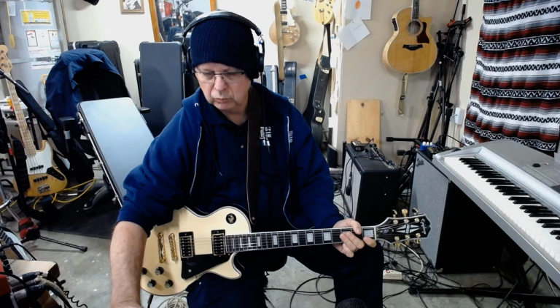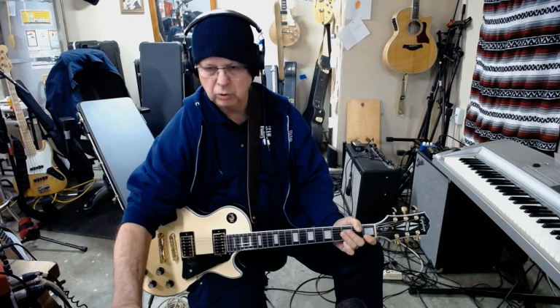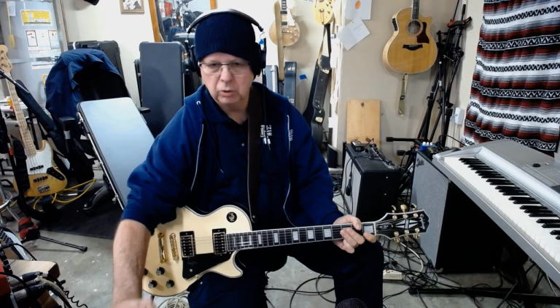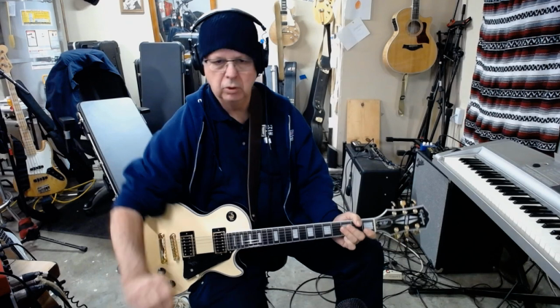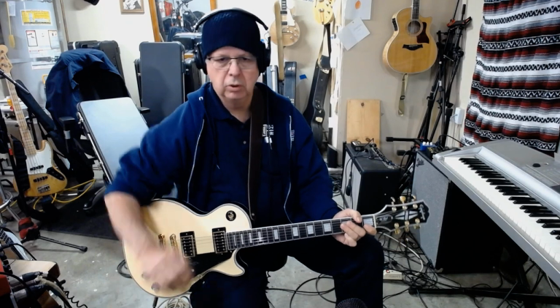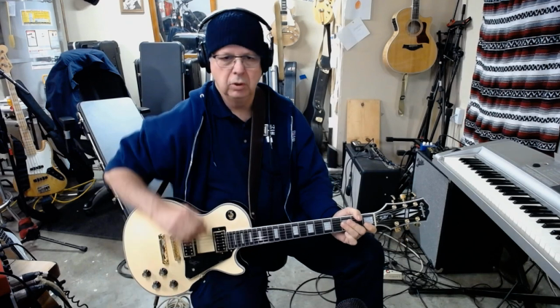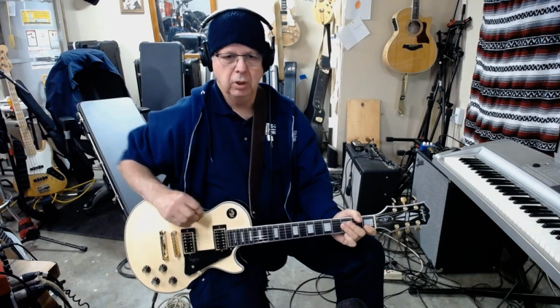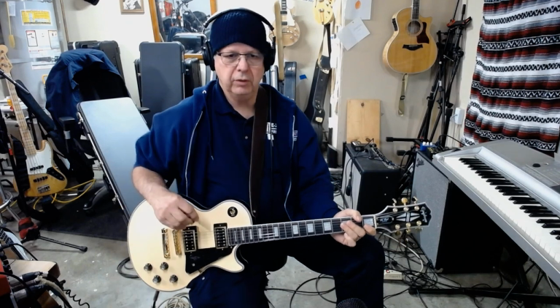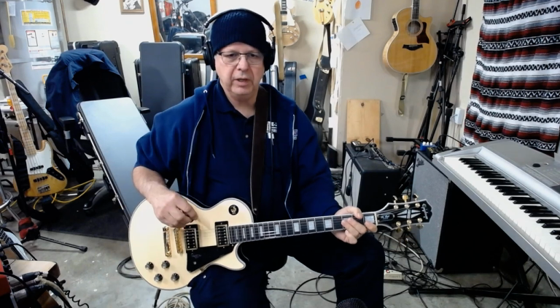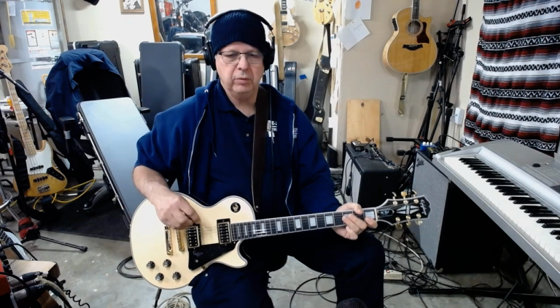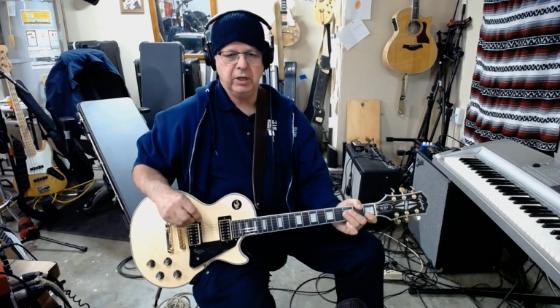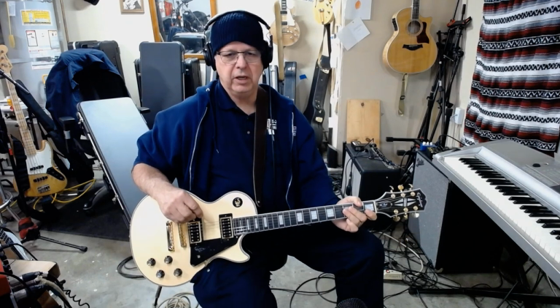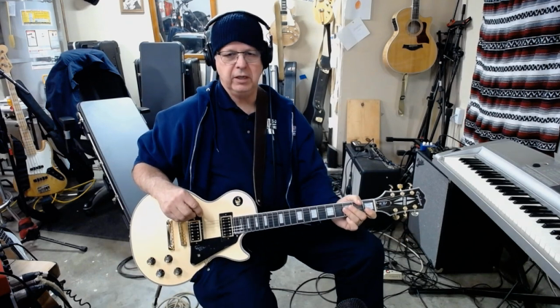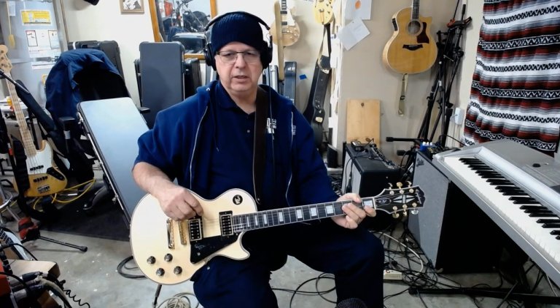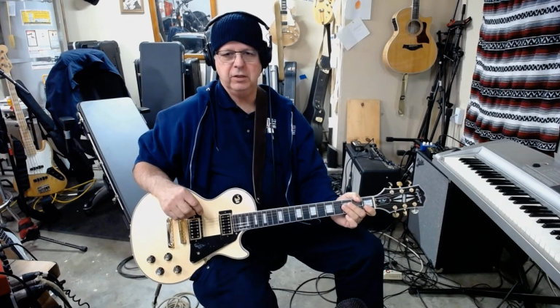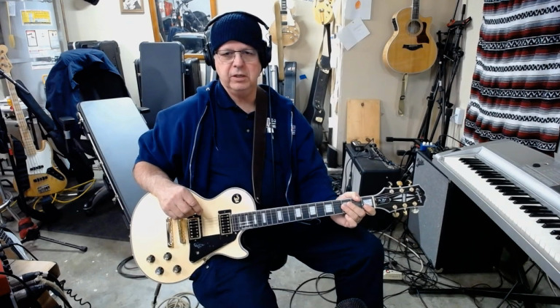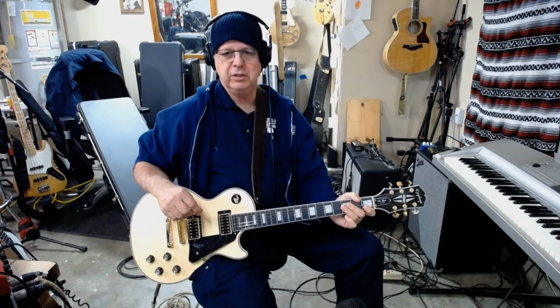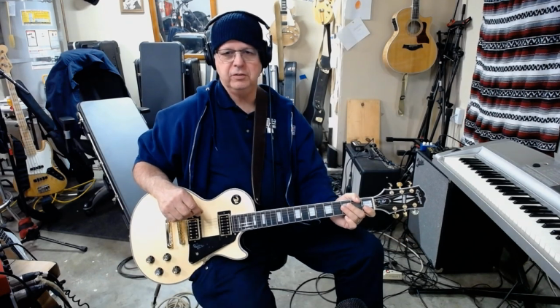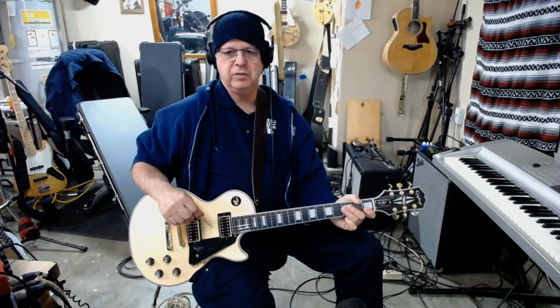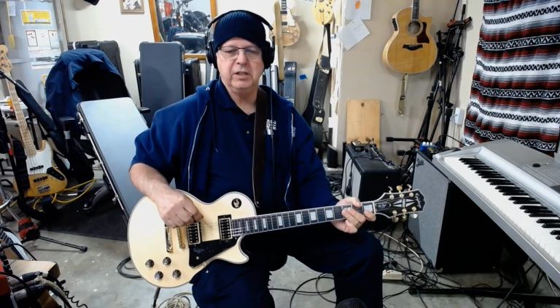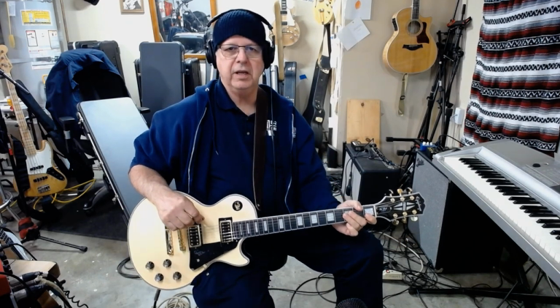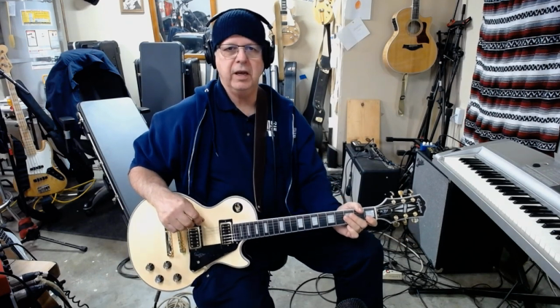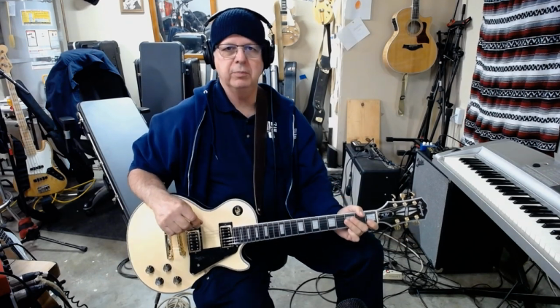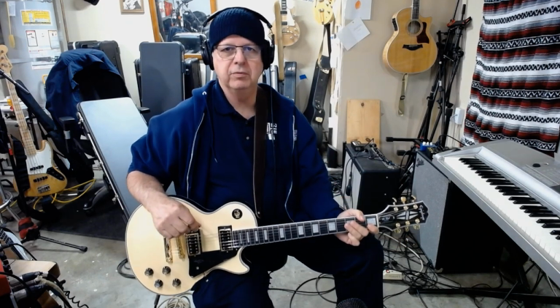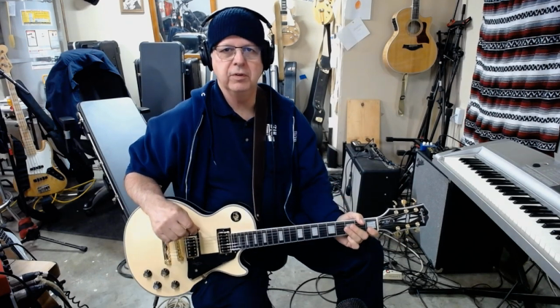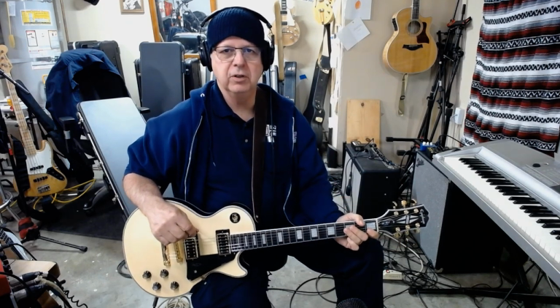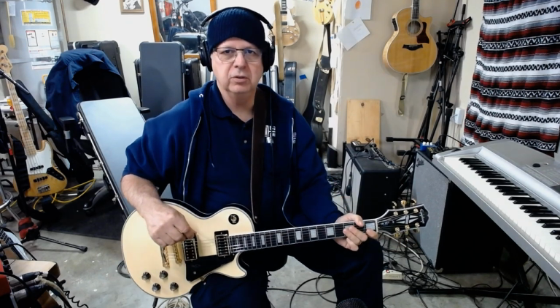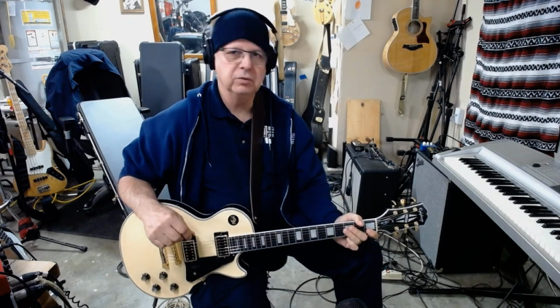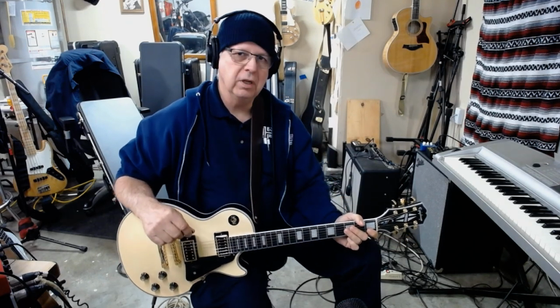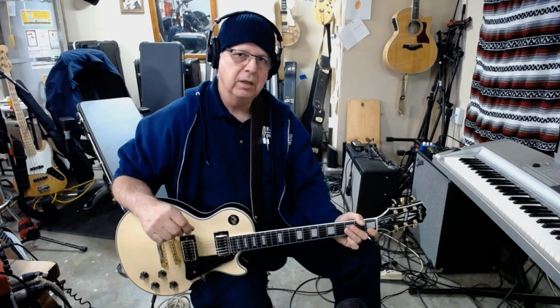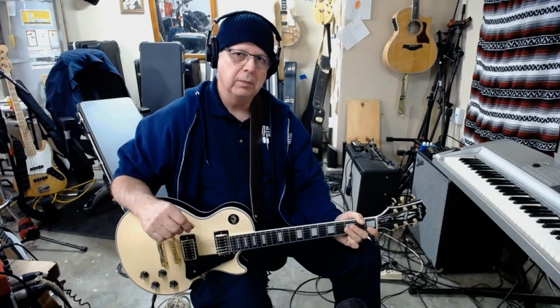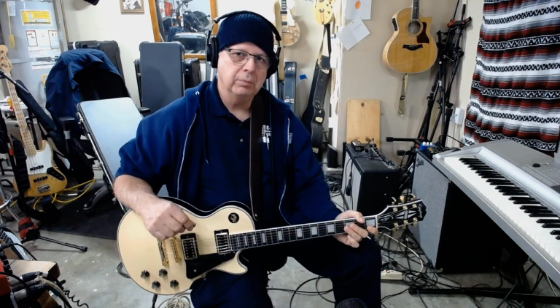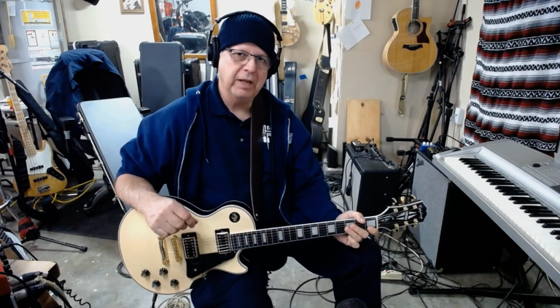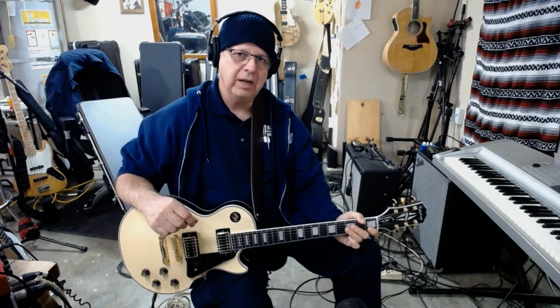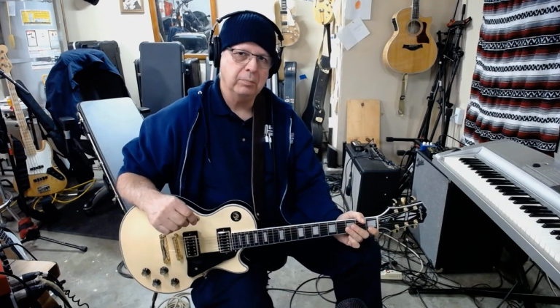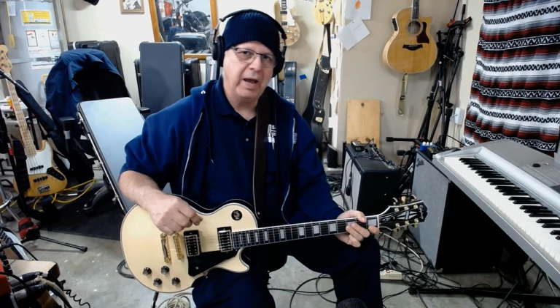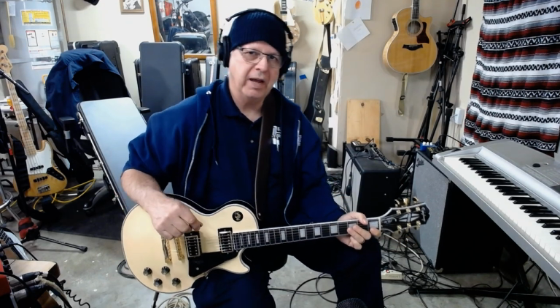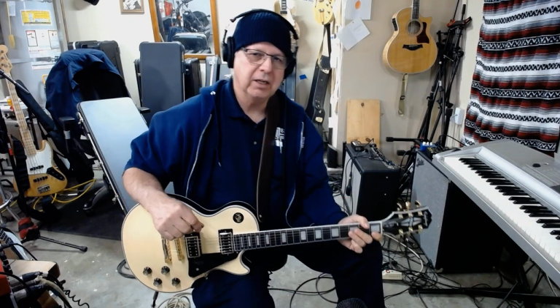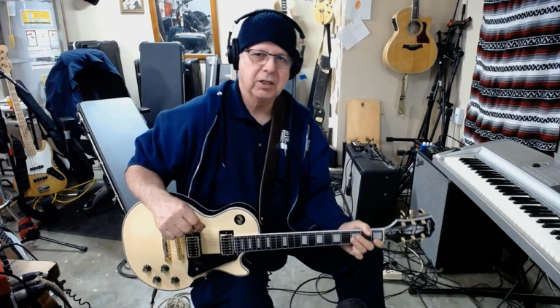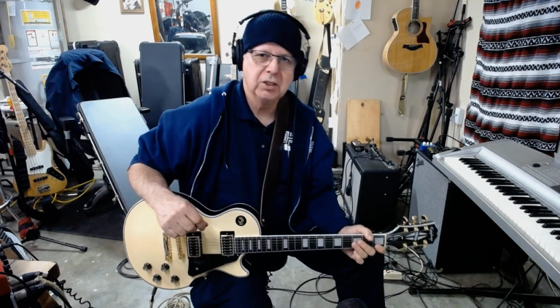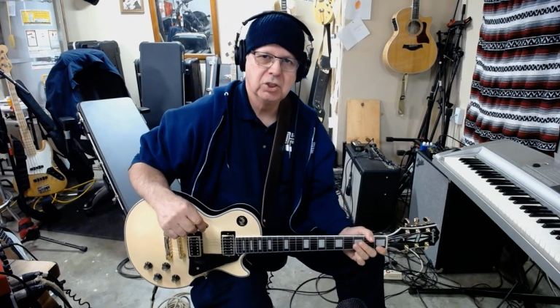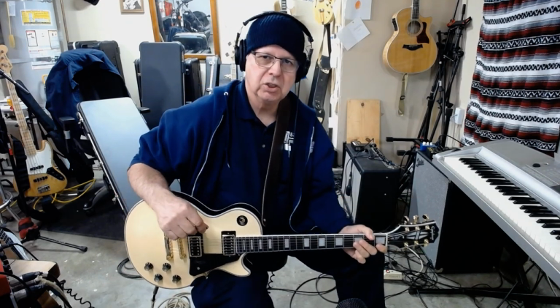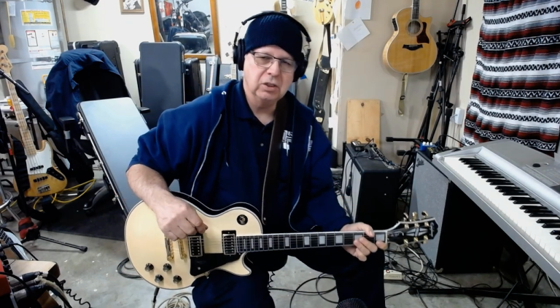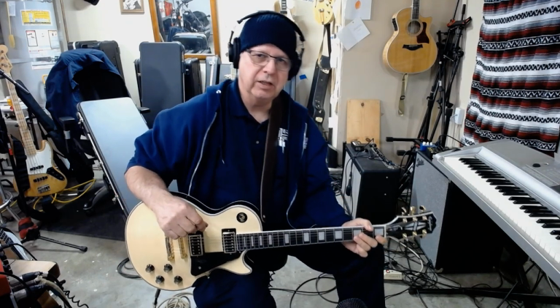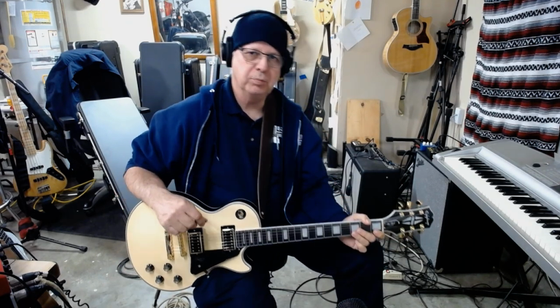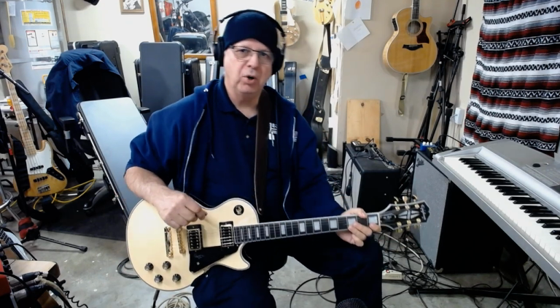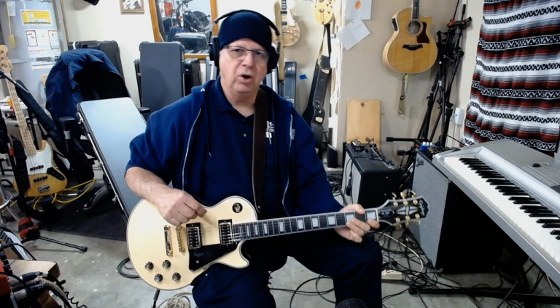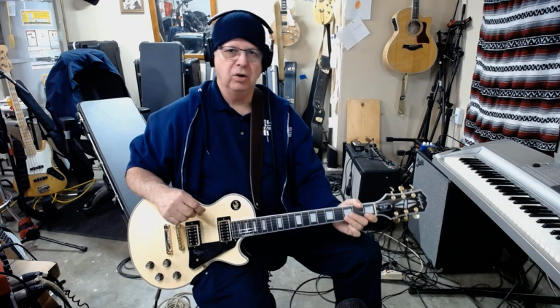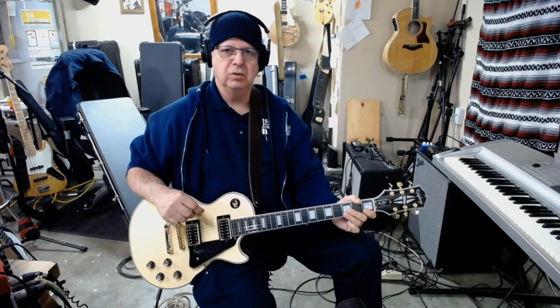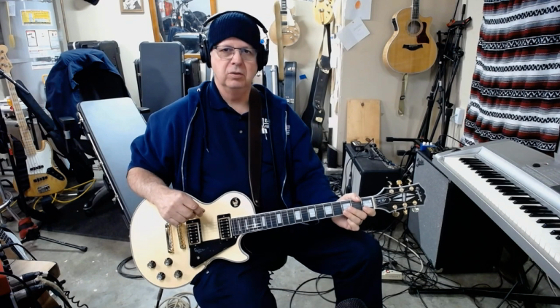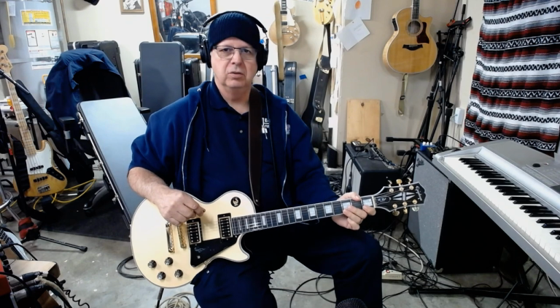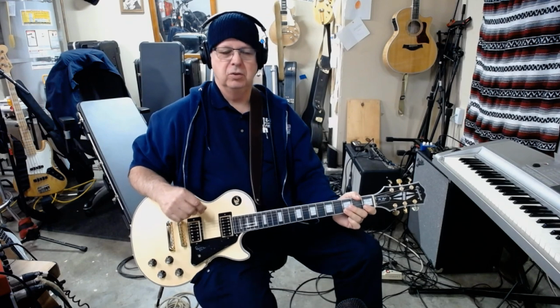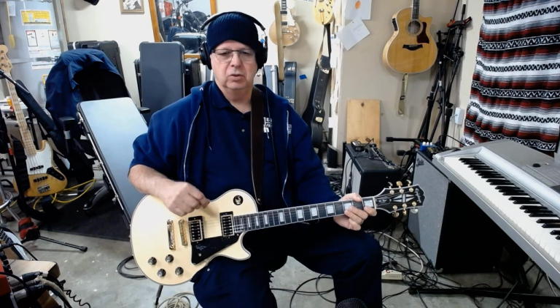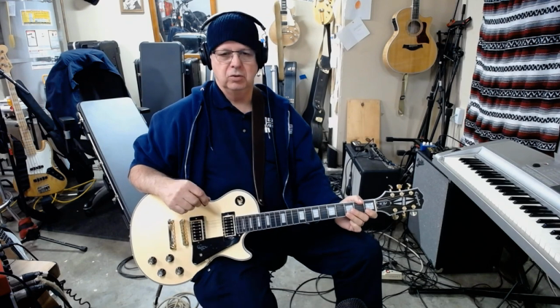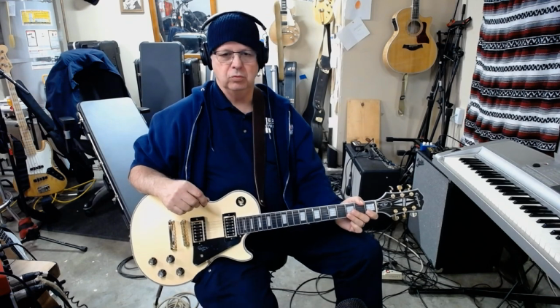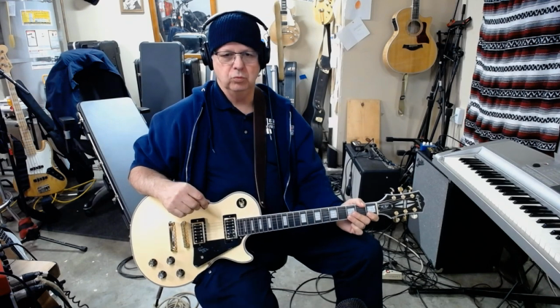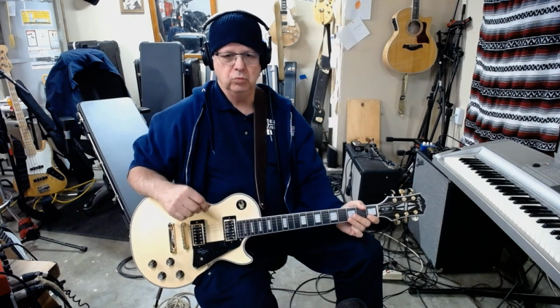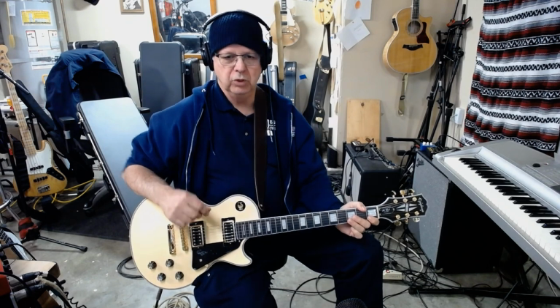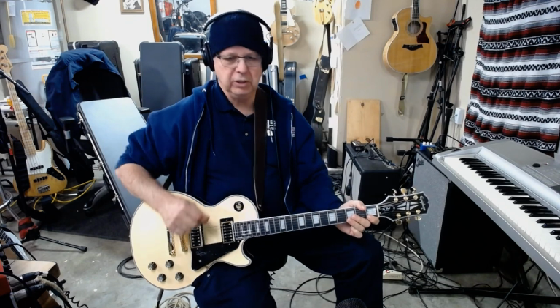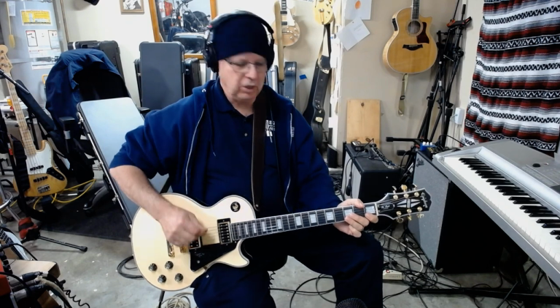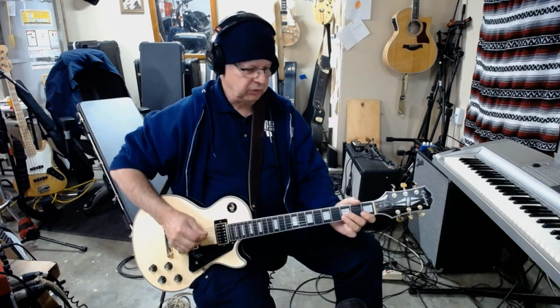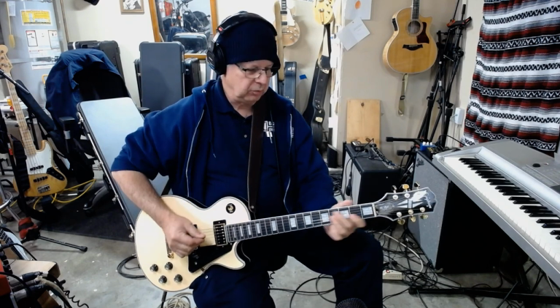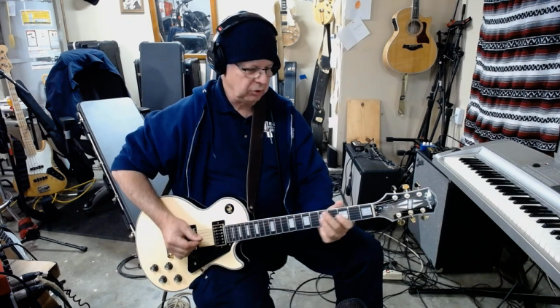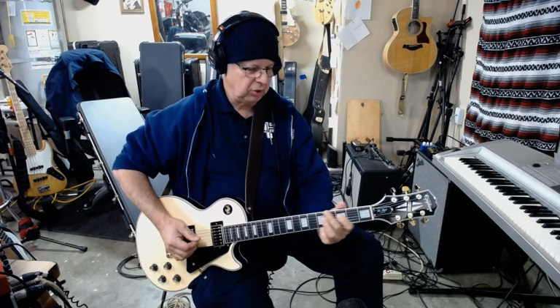What I got here is the Epiphone black back Les Paul — really awesome guitar.